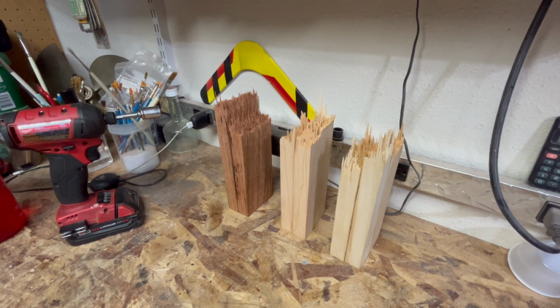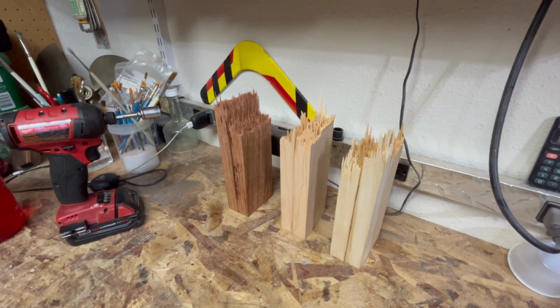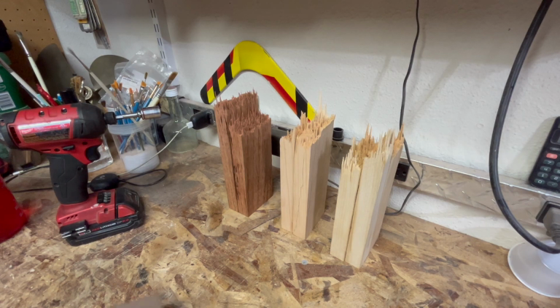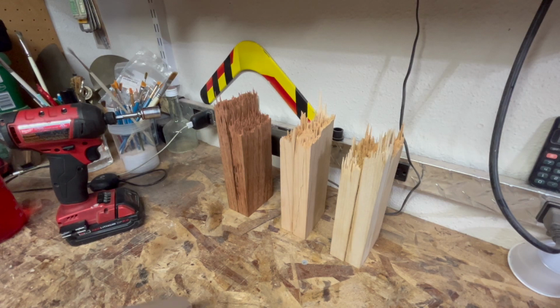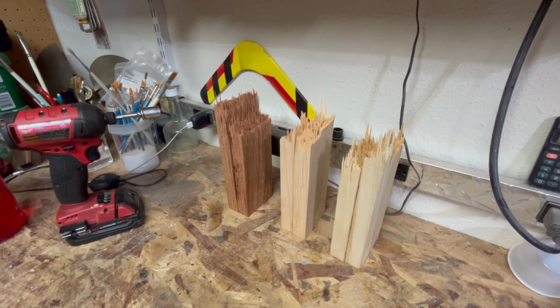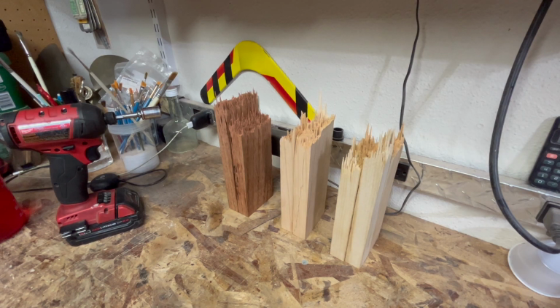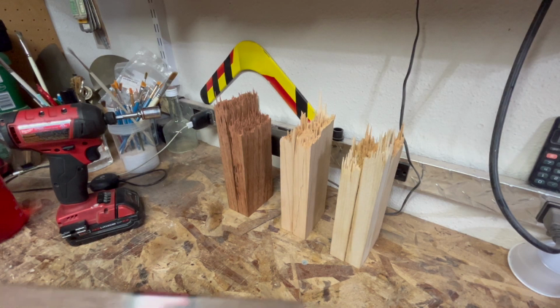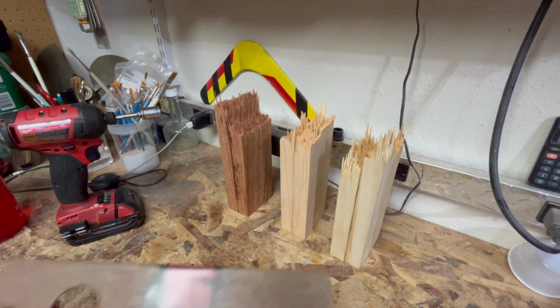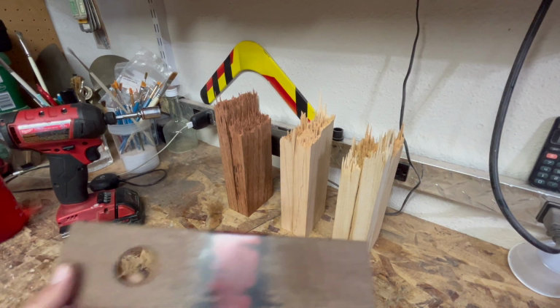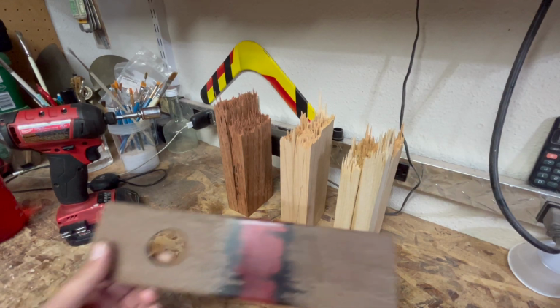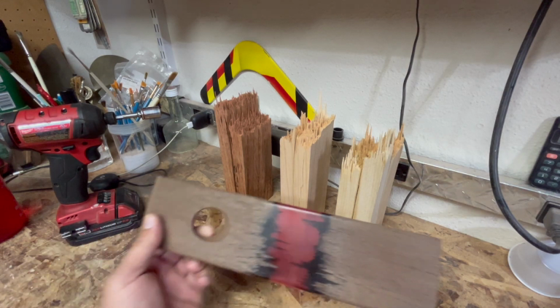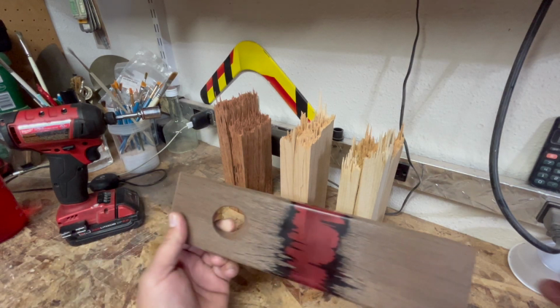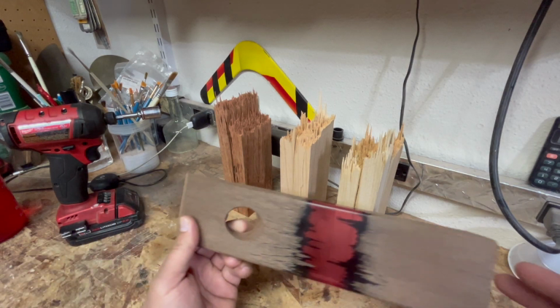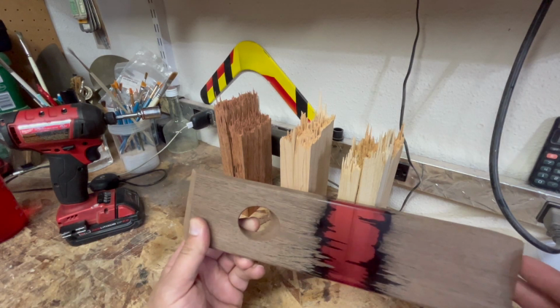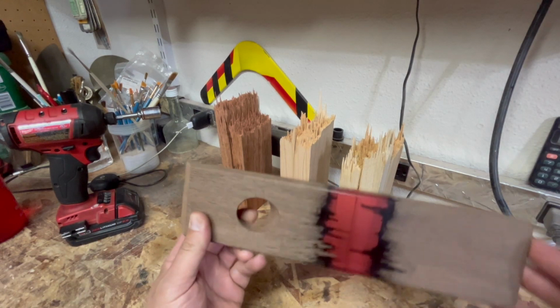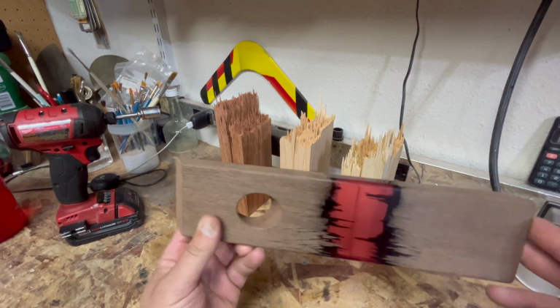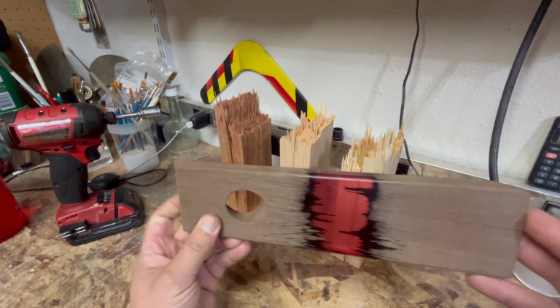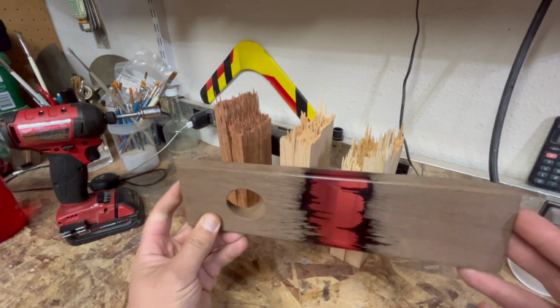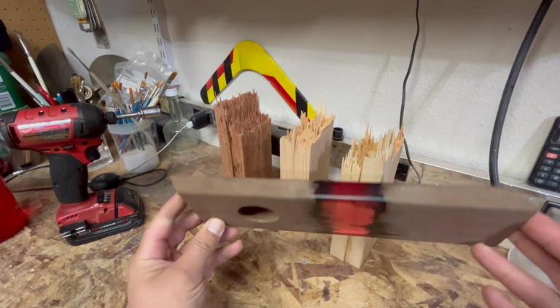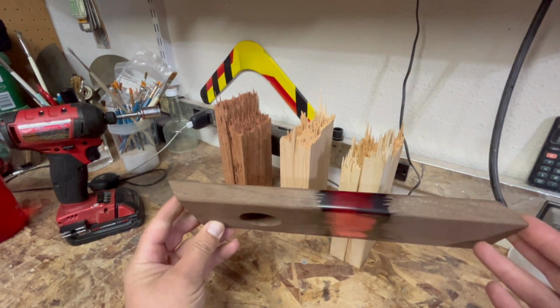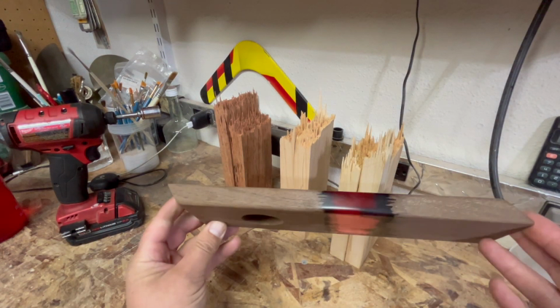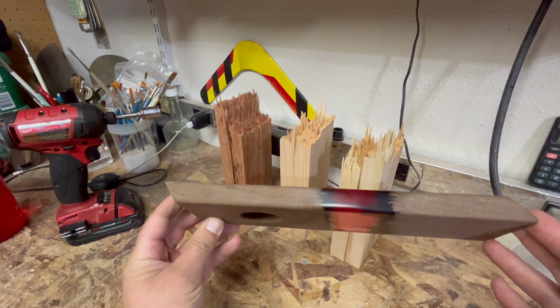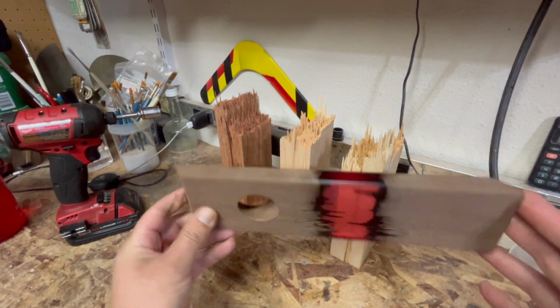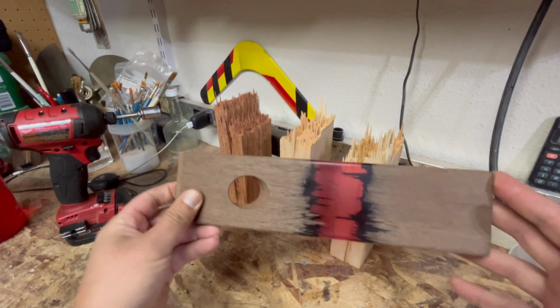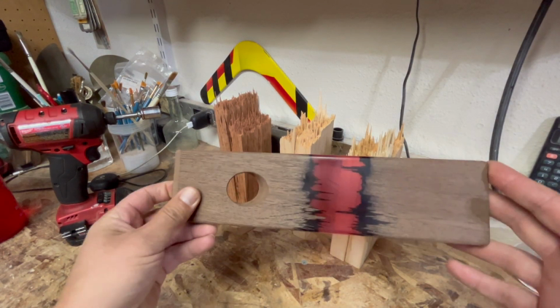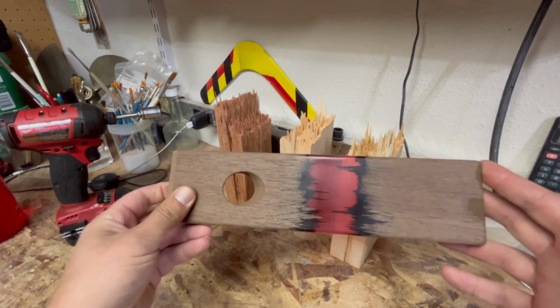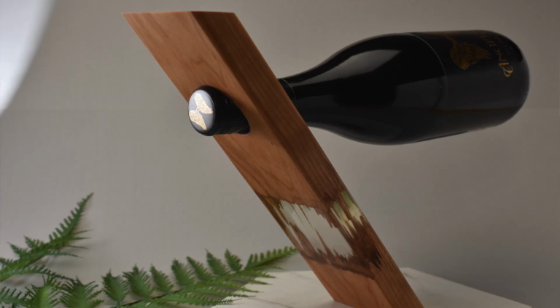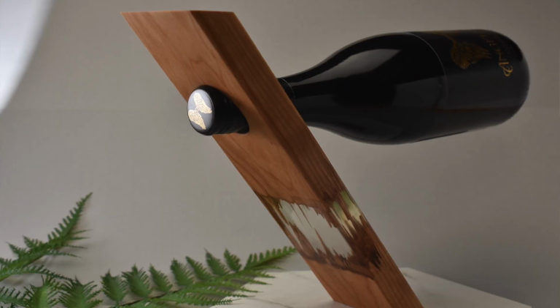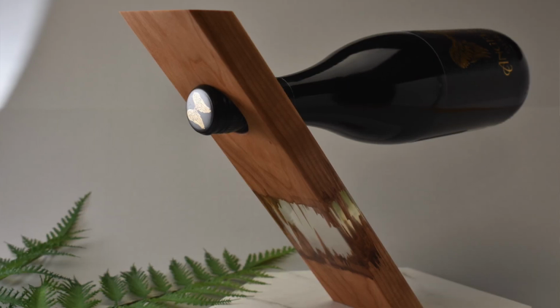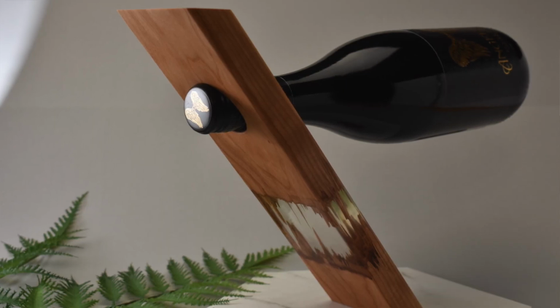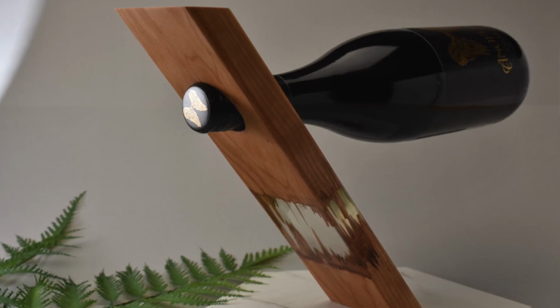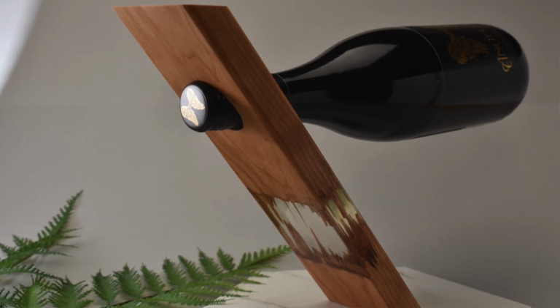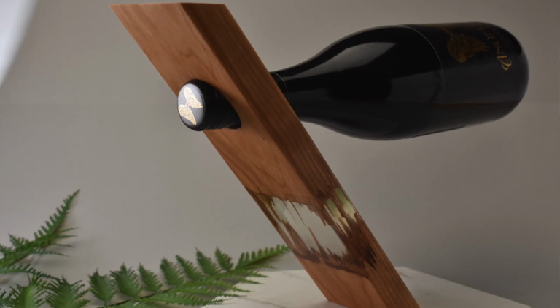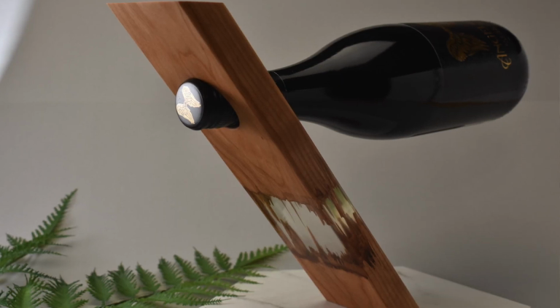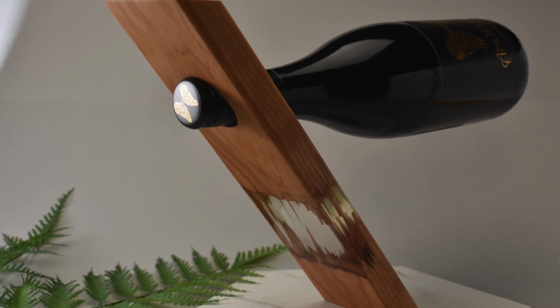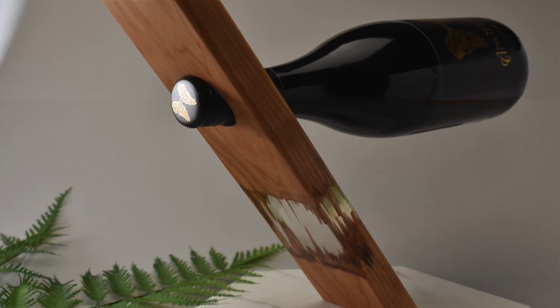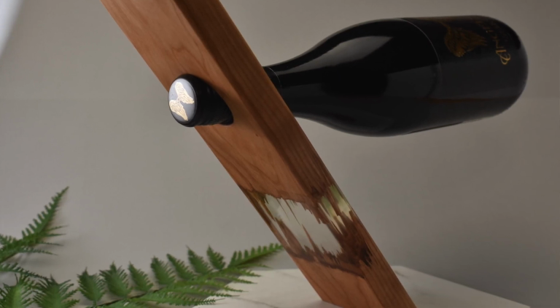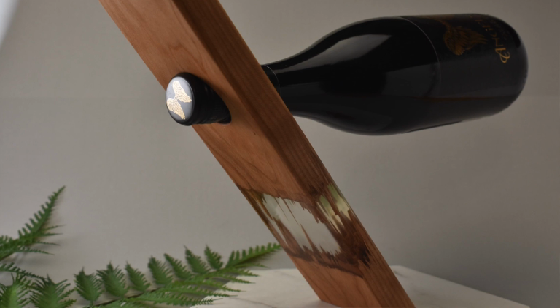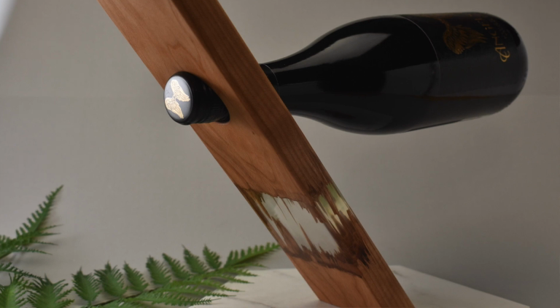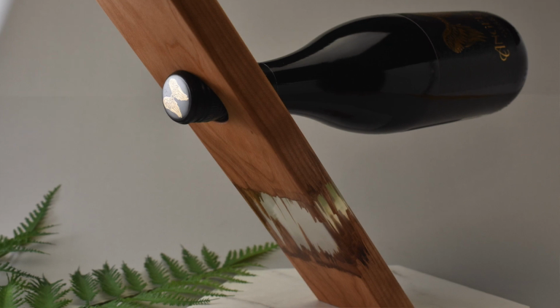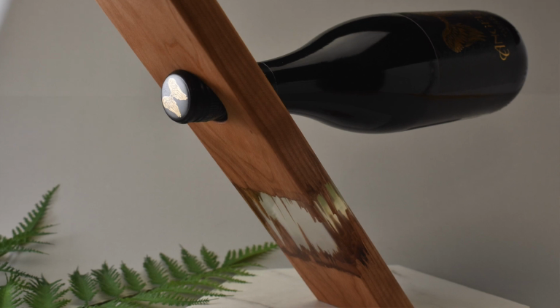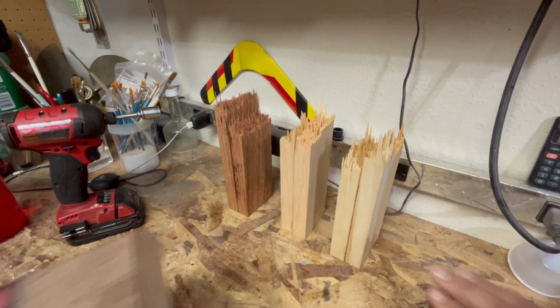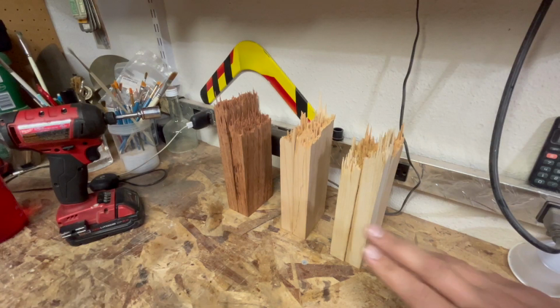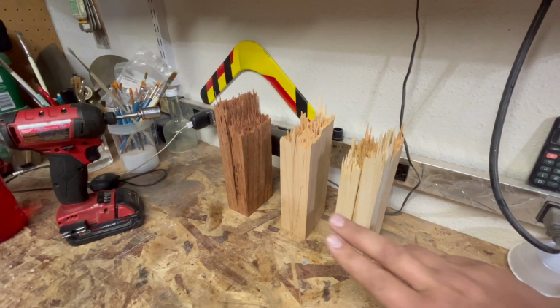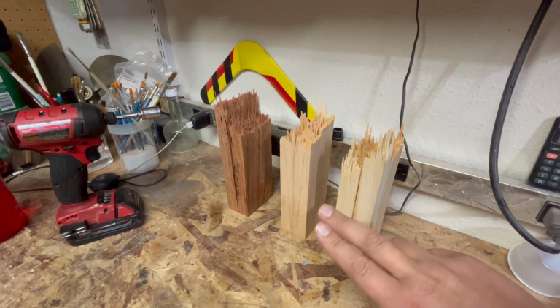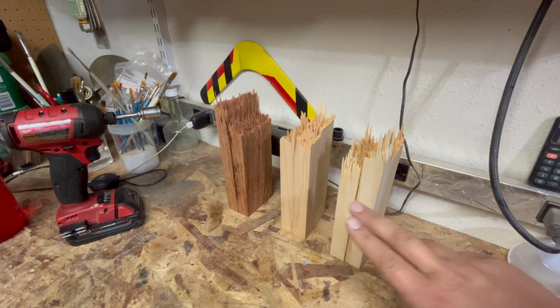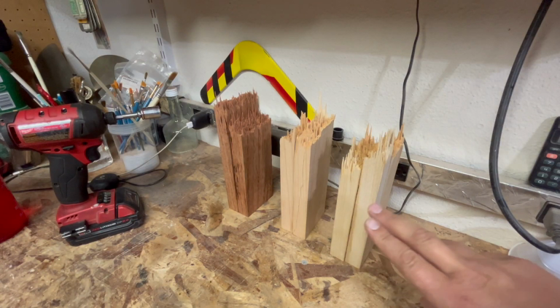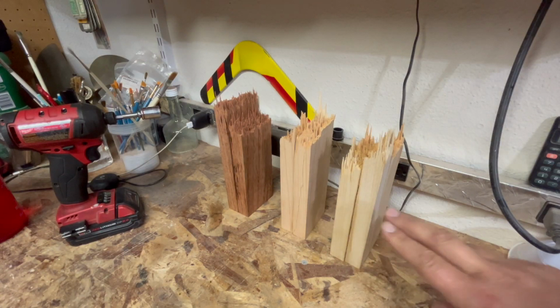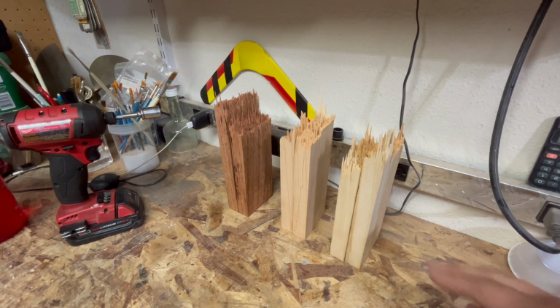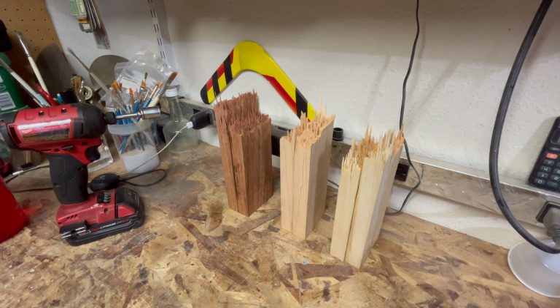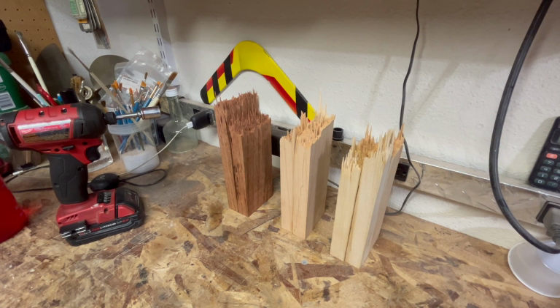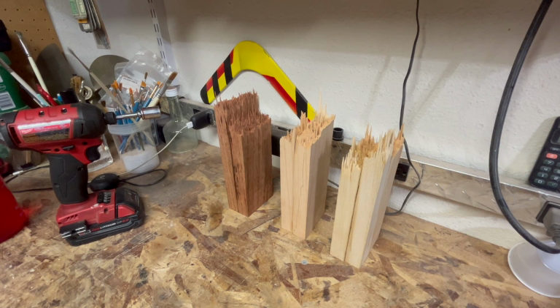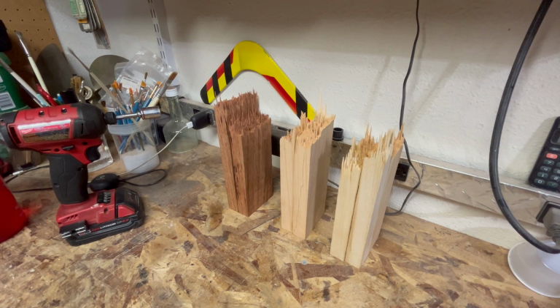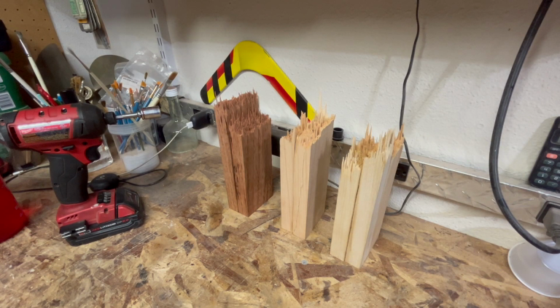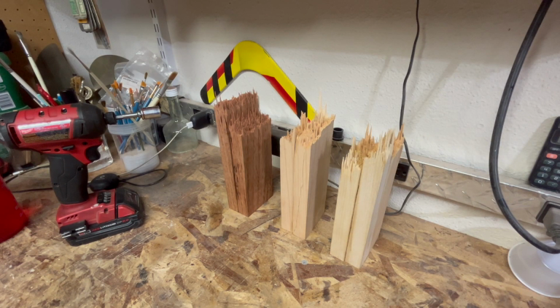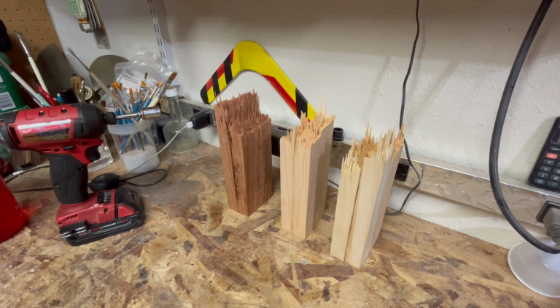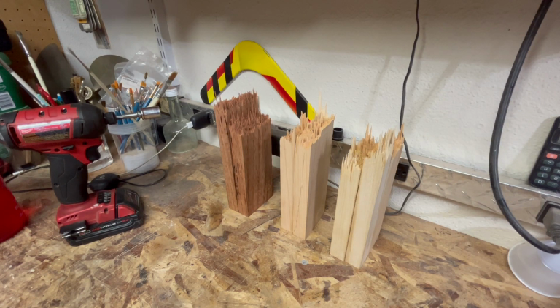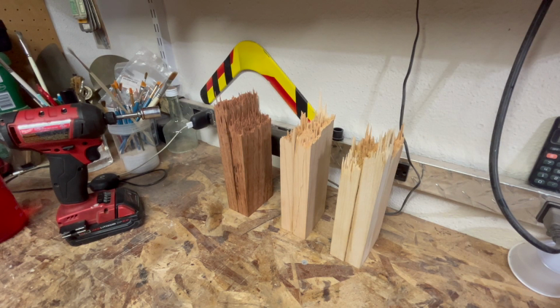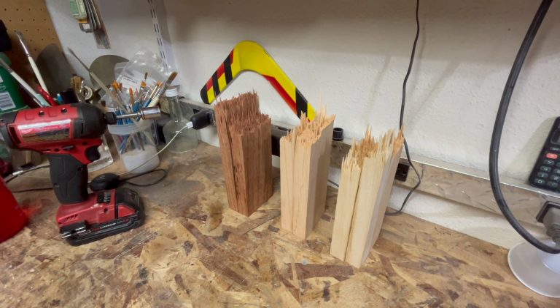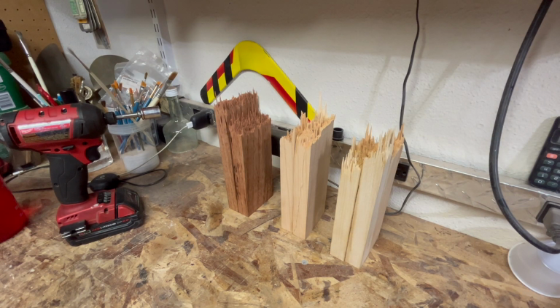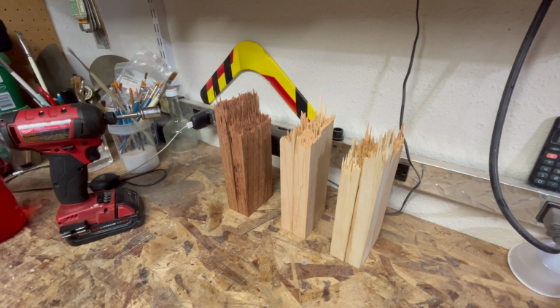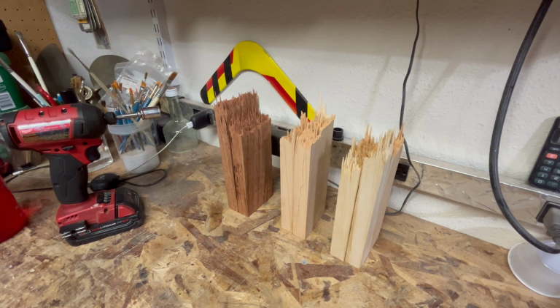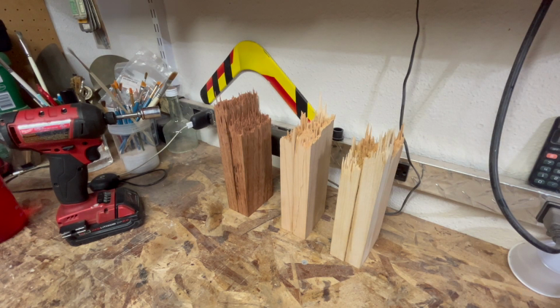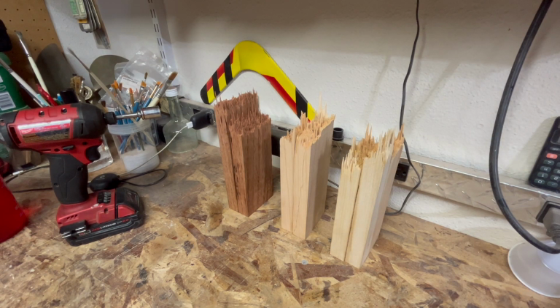Hey, what's happening? So we're gonna make another batch of these guys. I've got three of them broken already and I figured I'd show you how I break them.